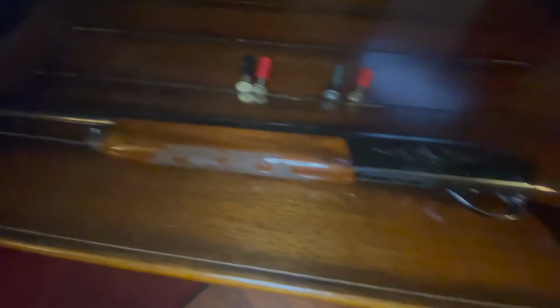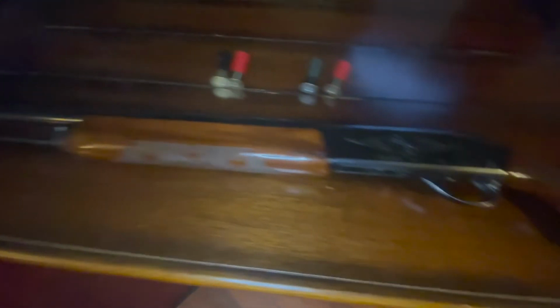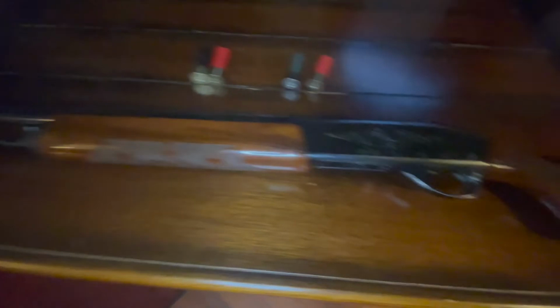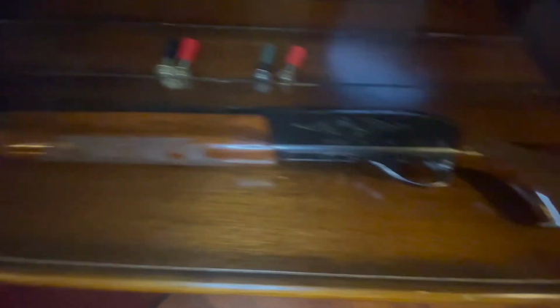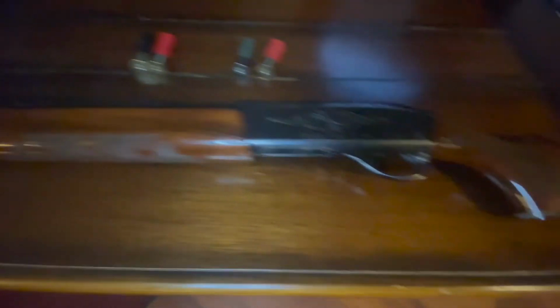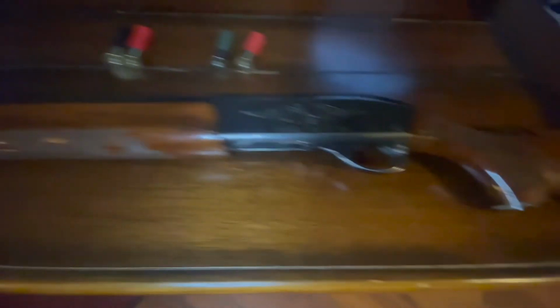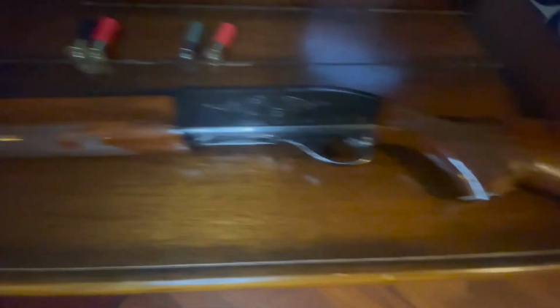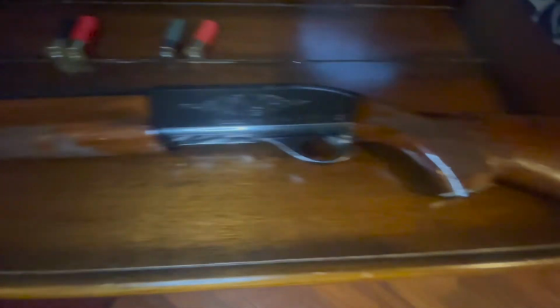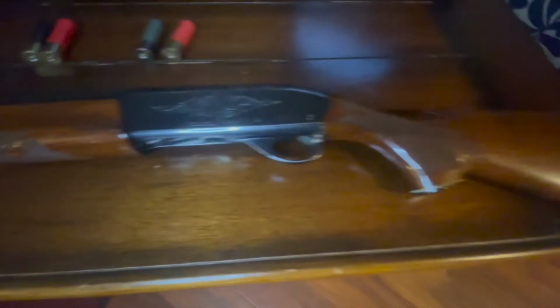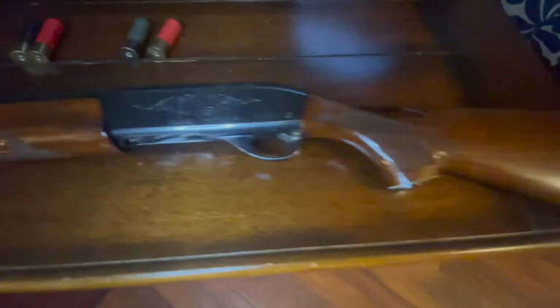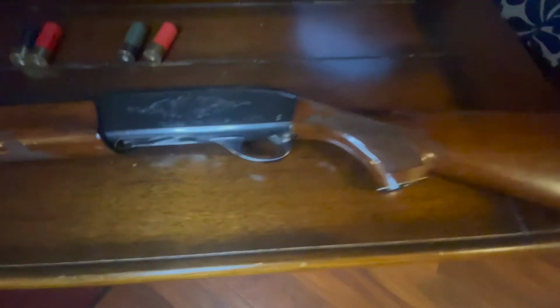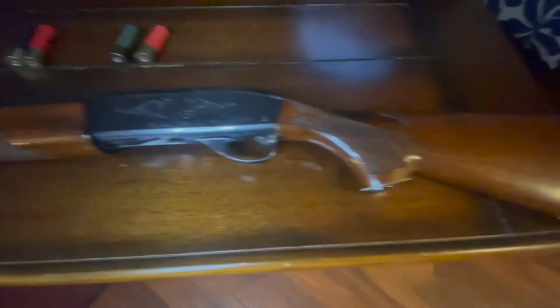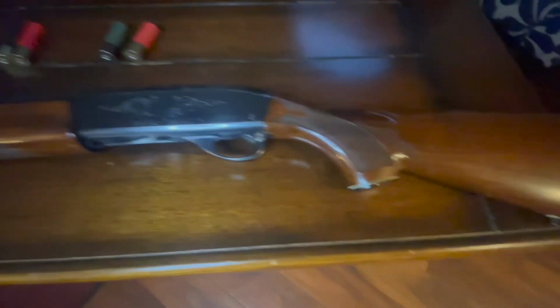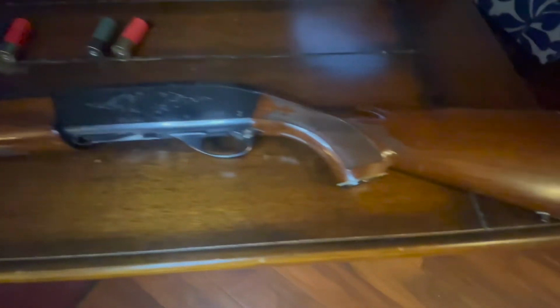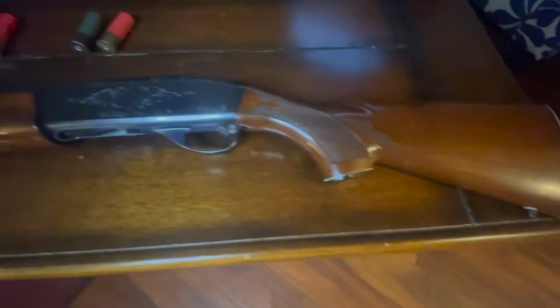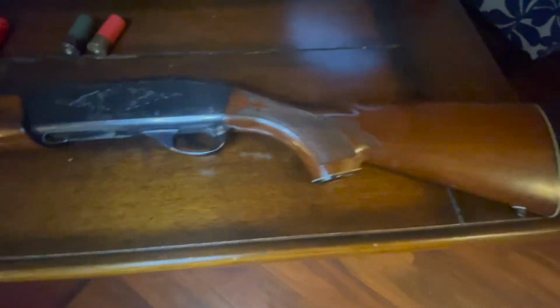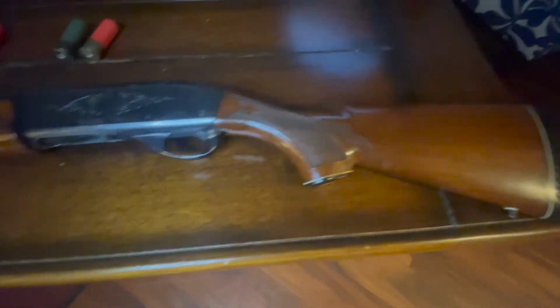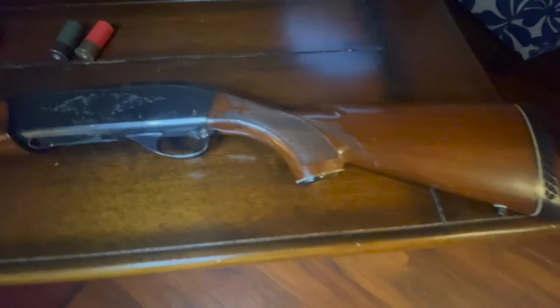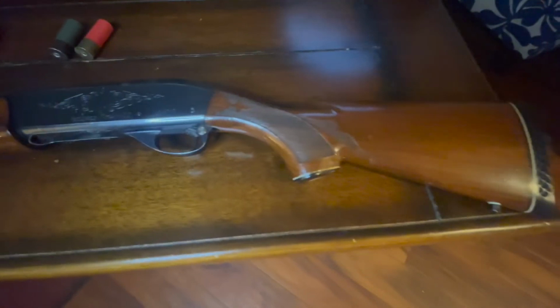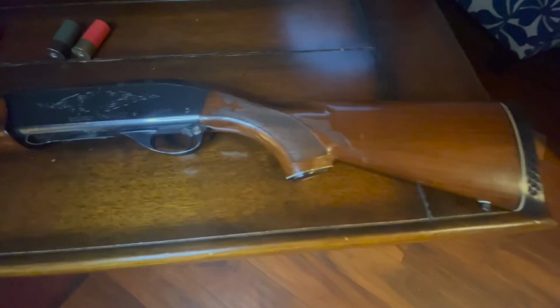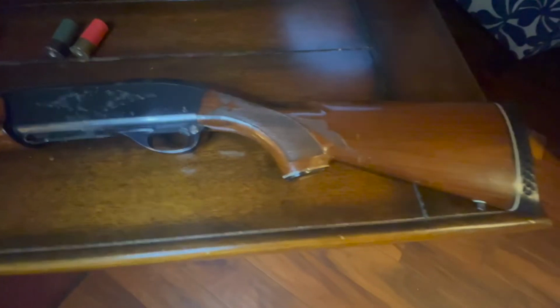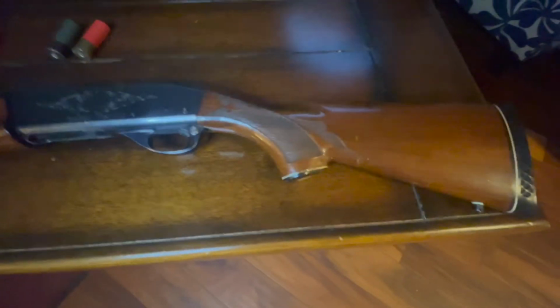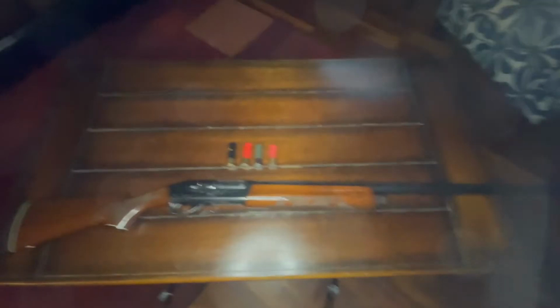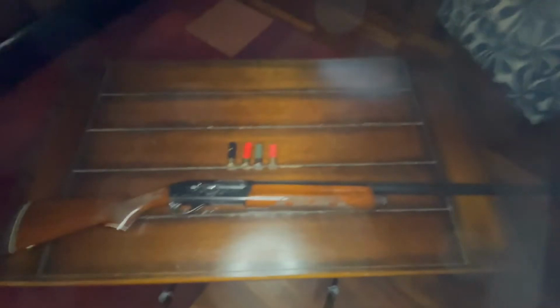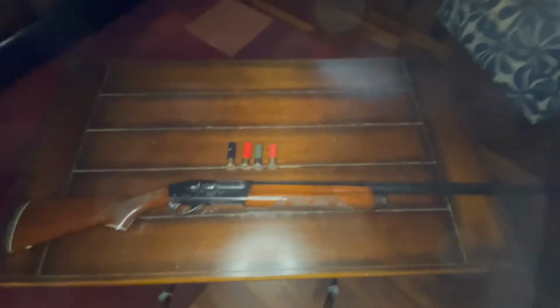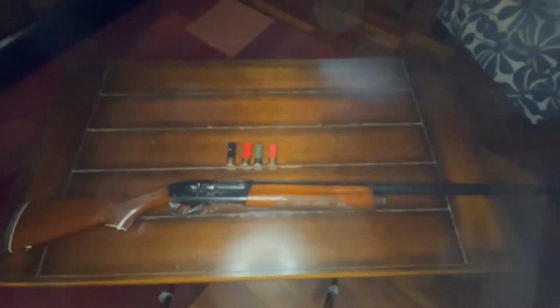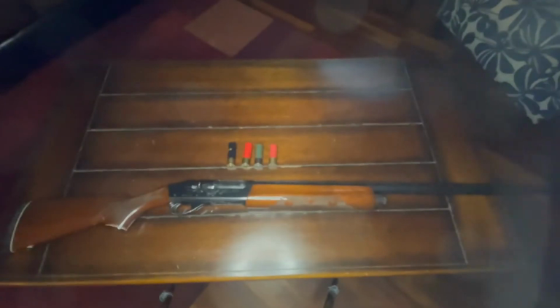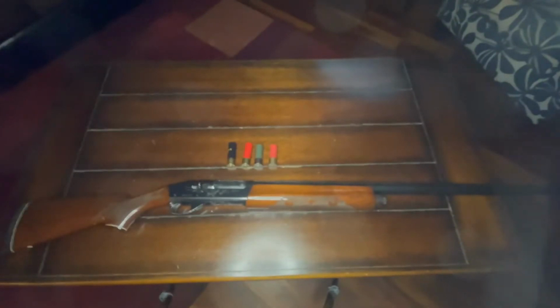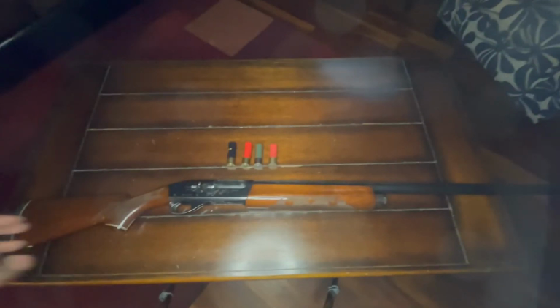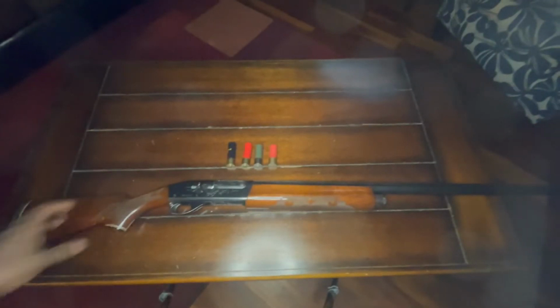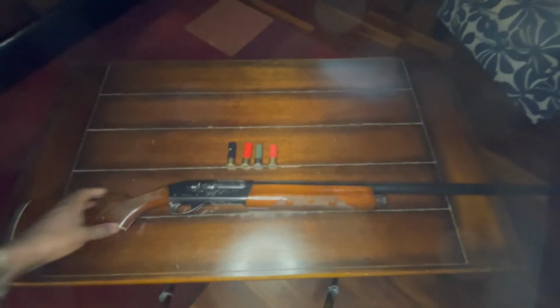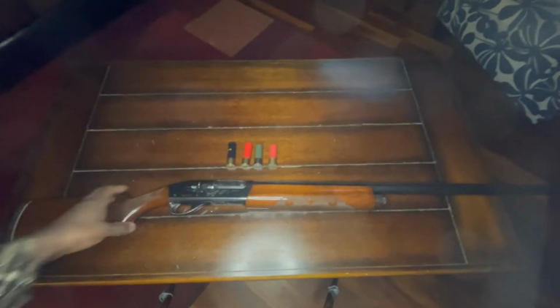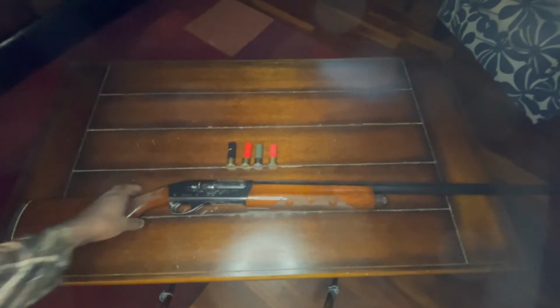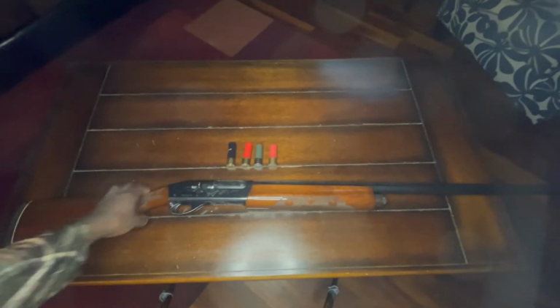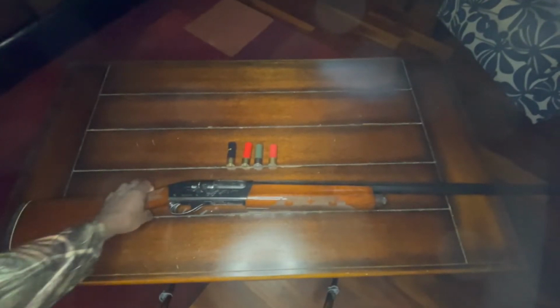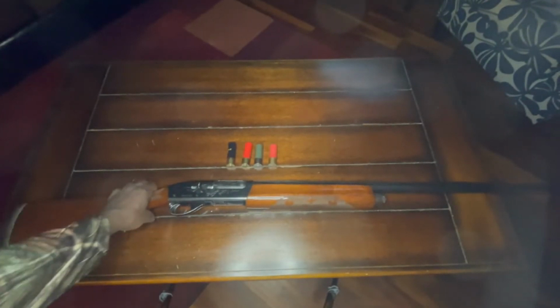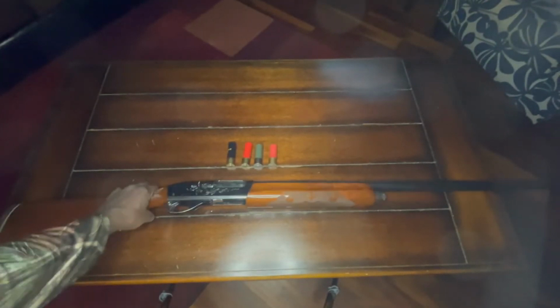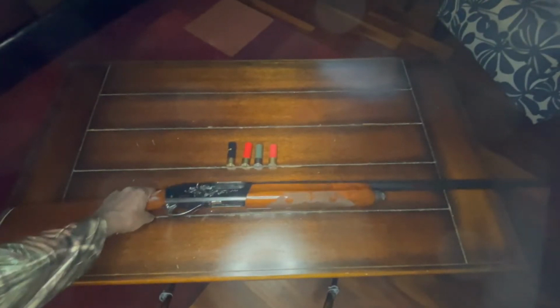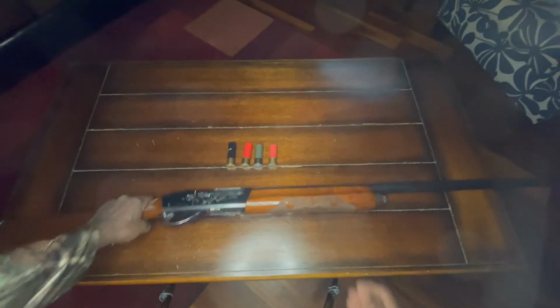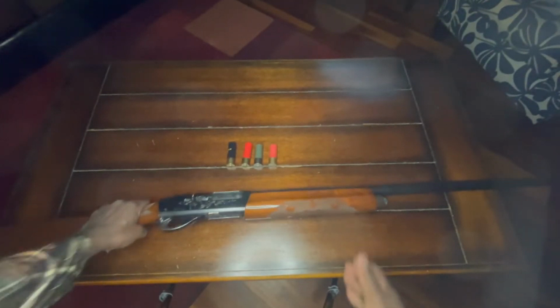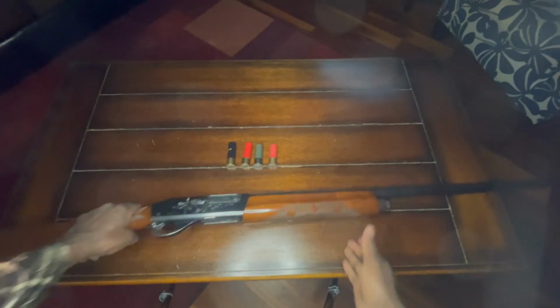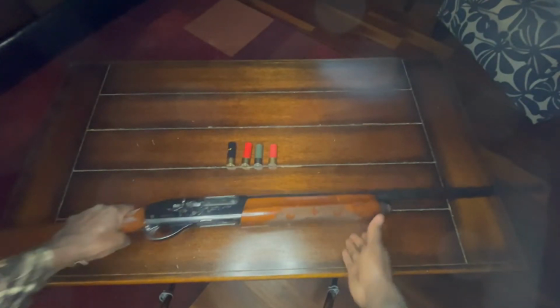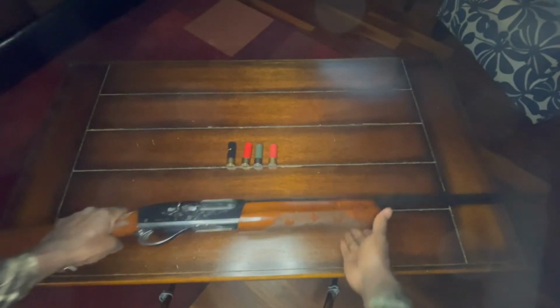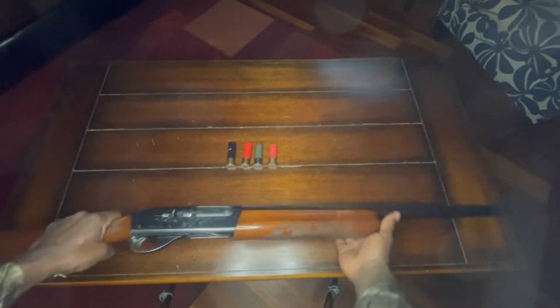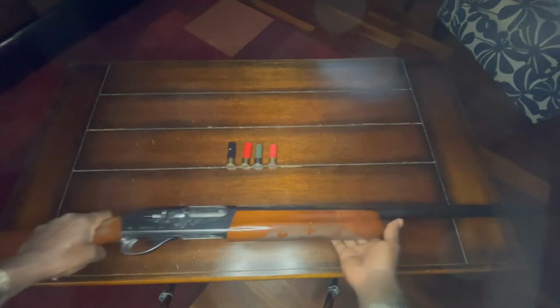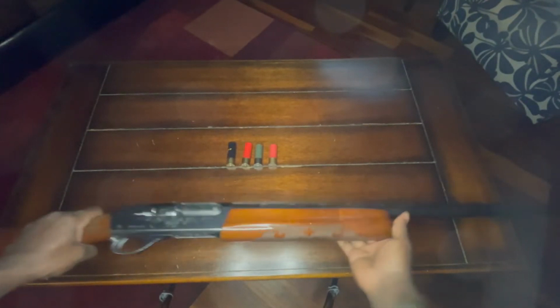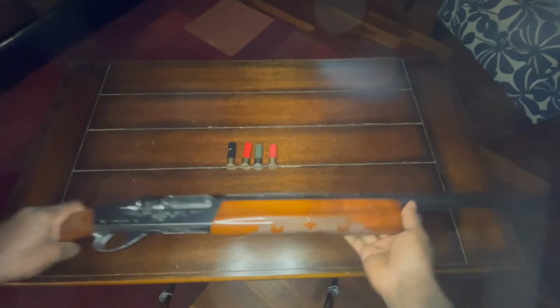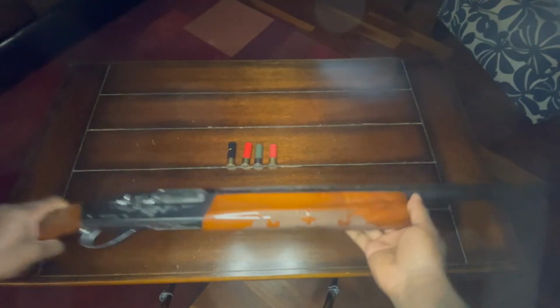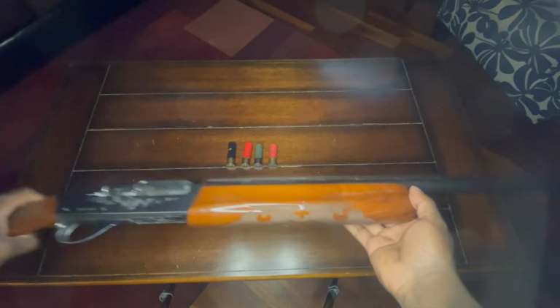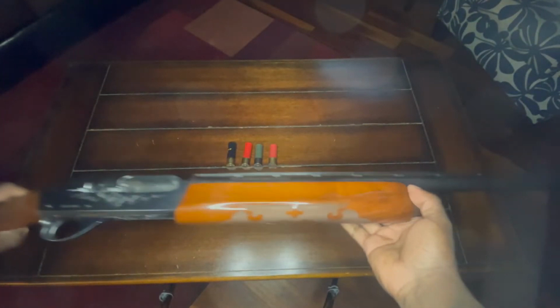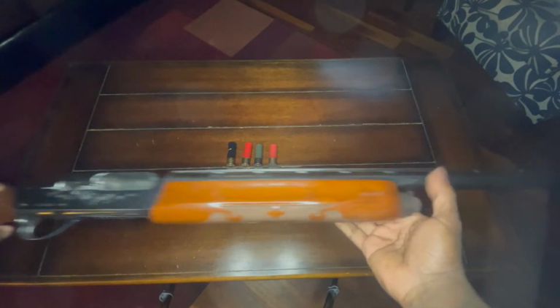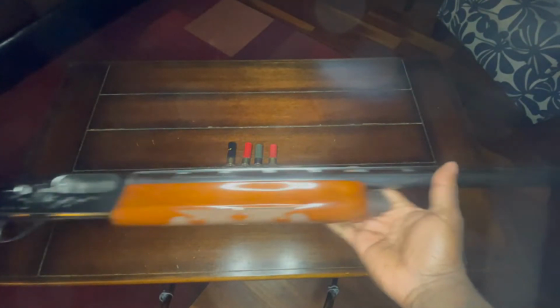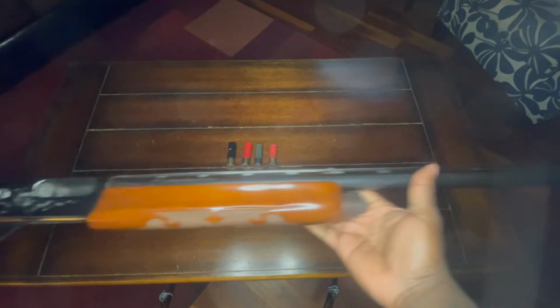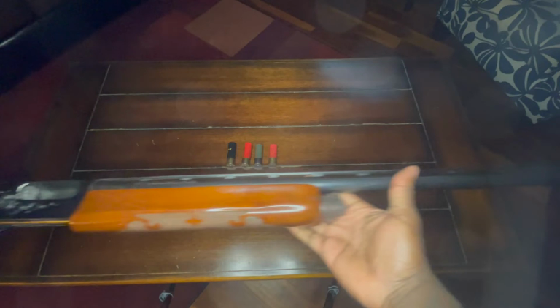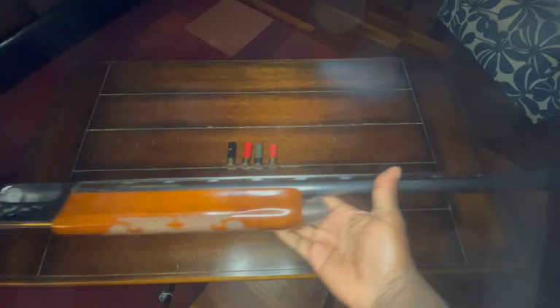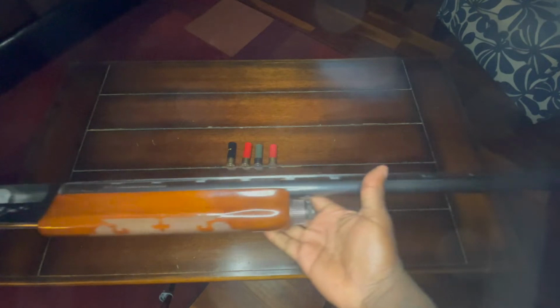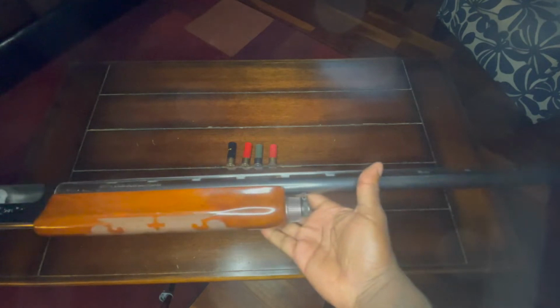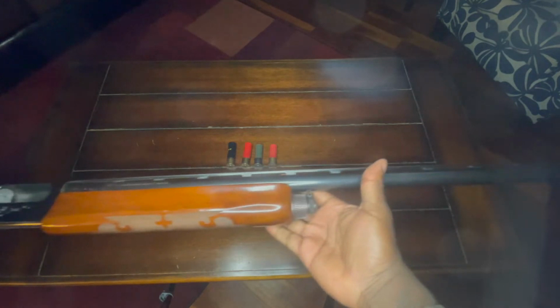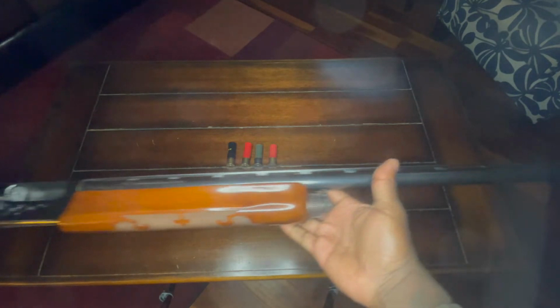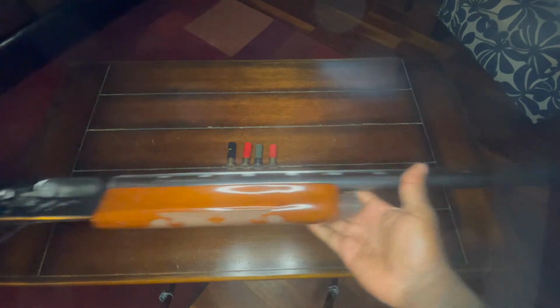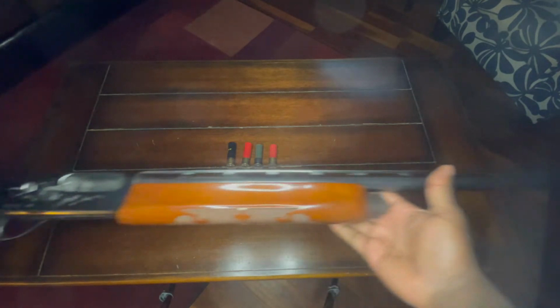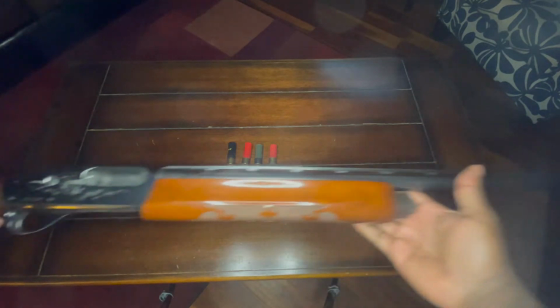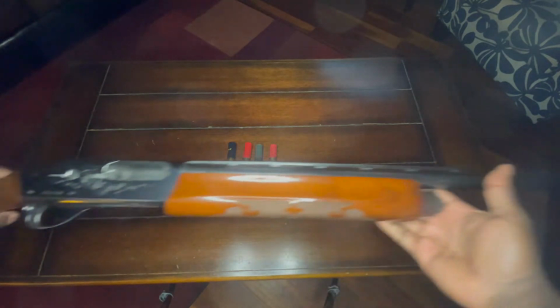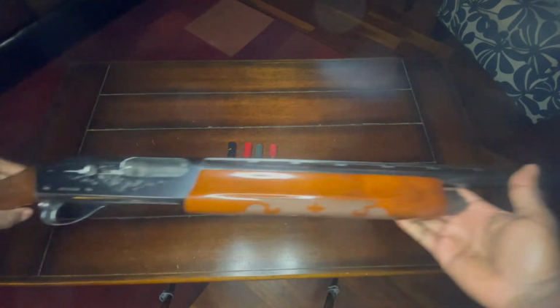Right there you see two and three quarters and two, three inches. All right, so here we go. This is the weapon itself.